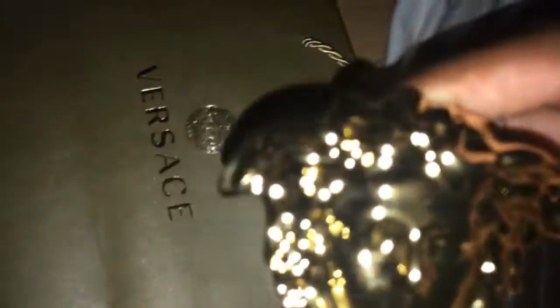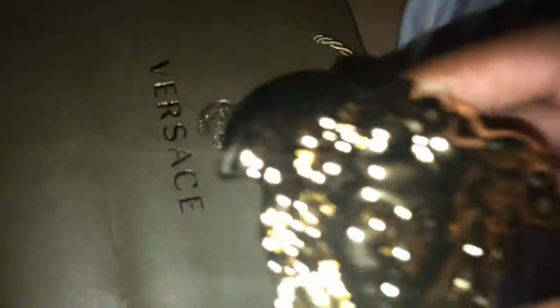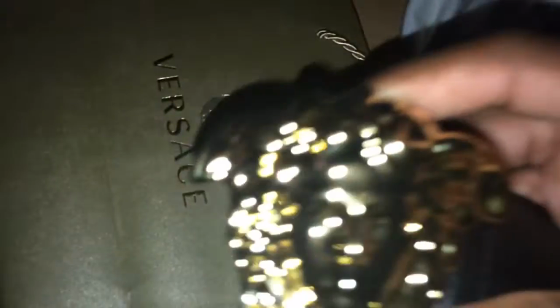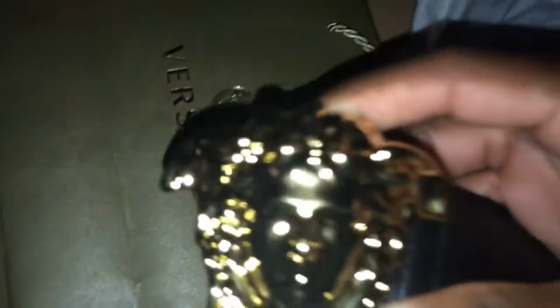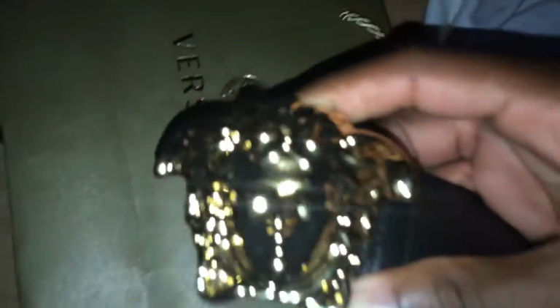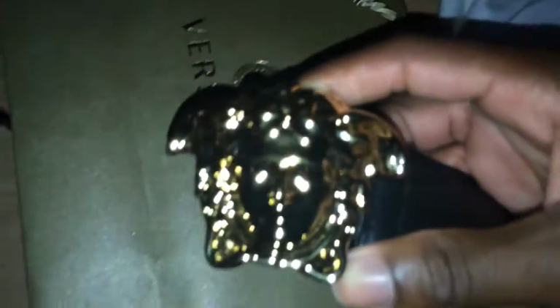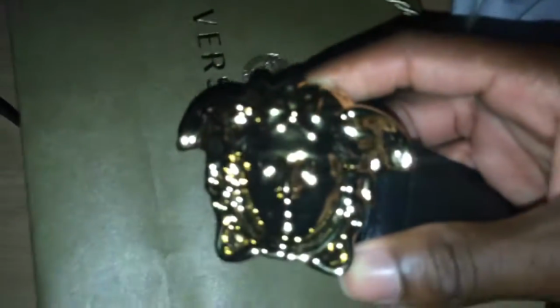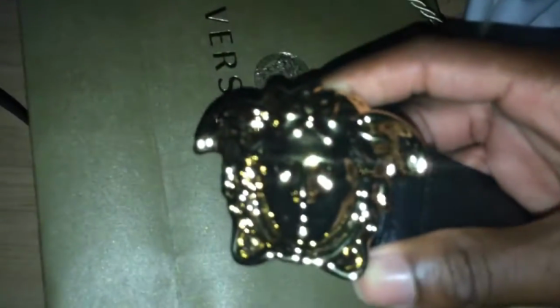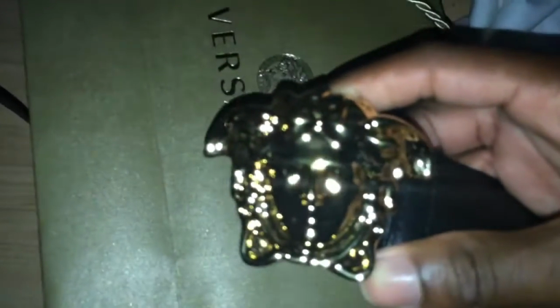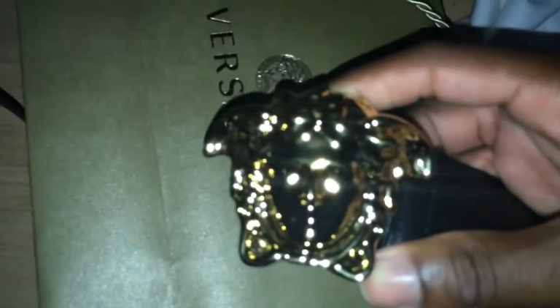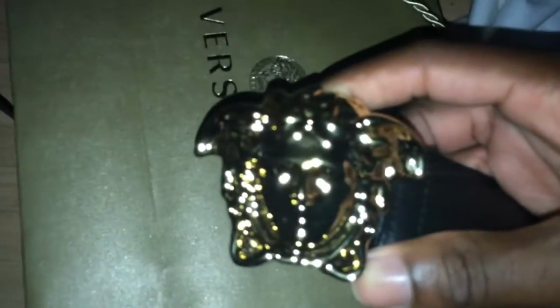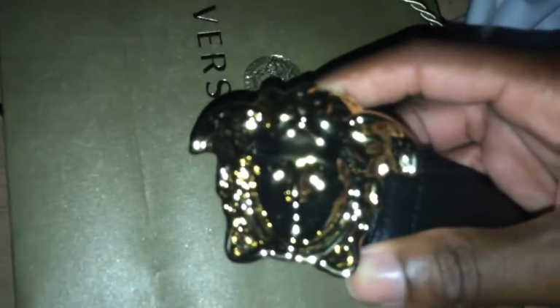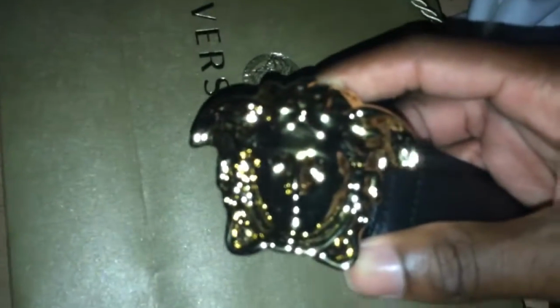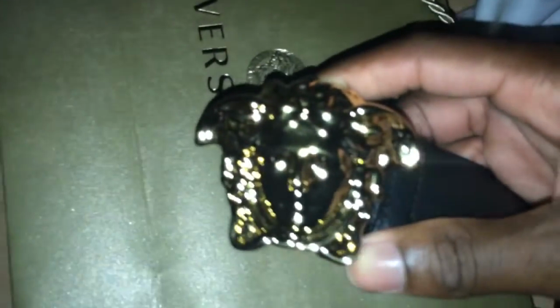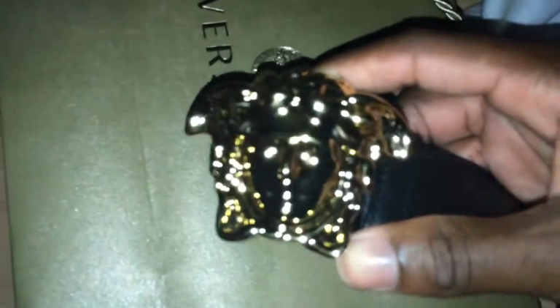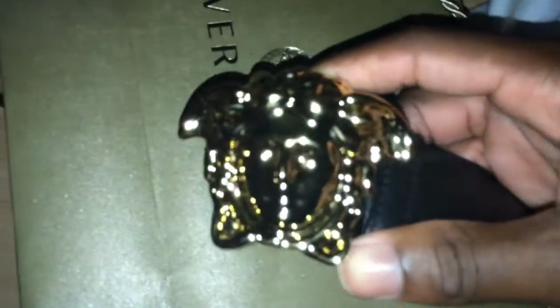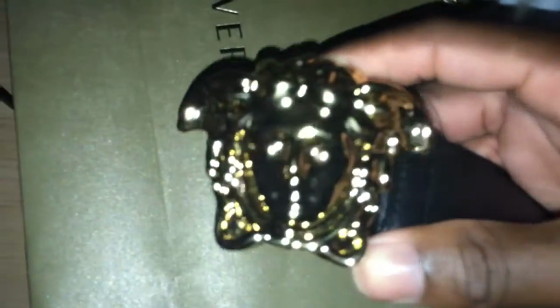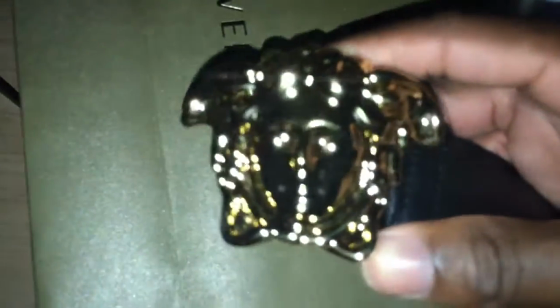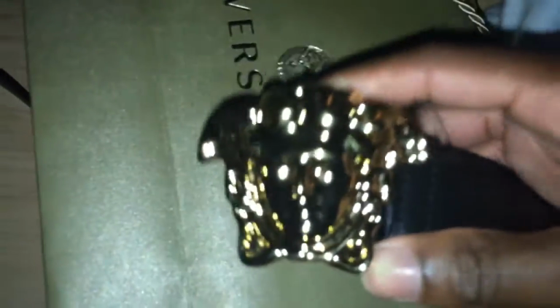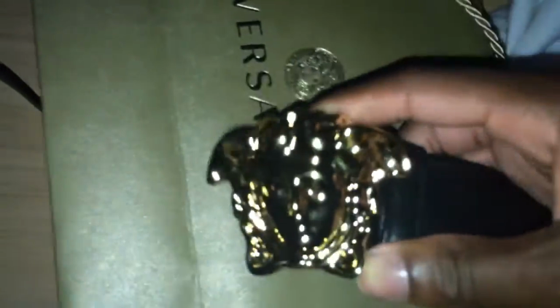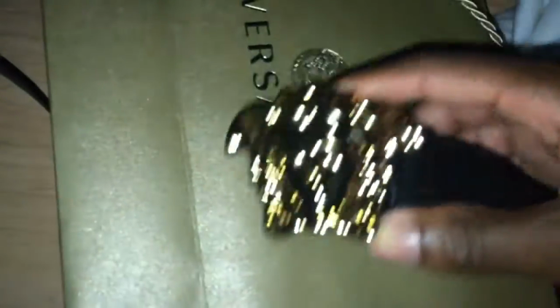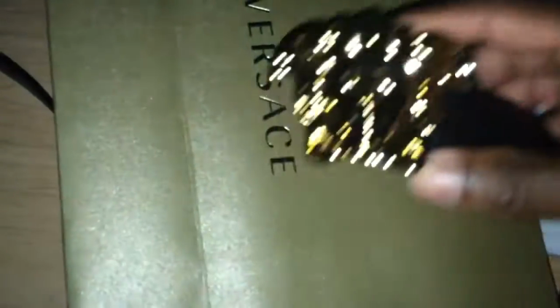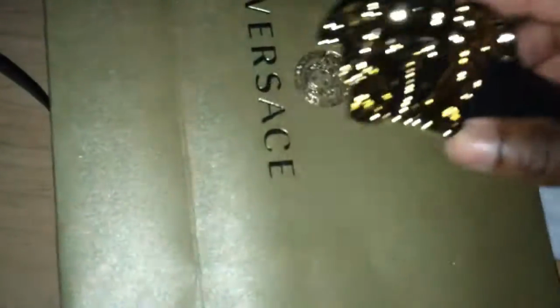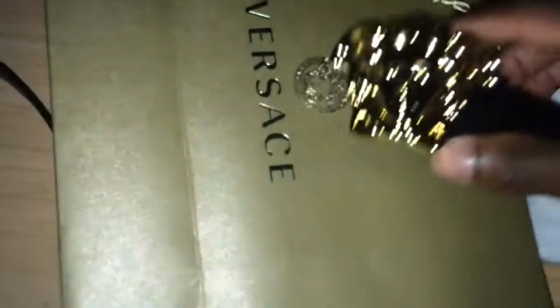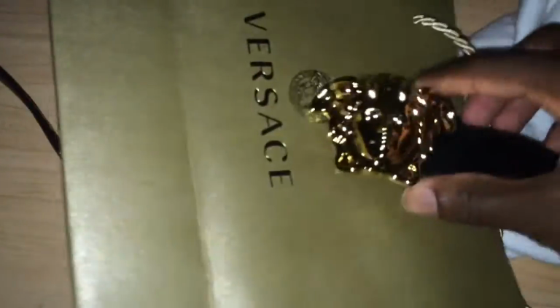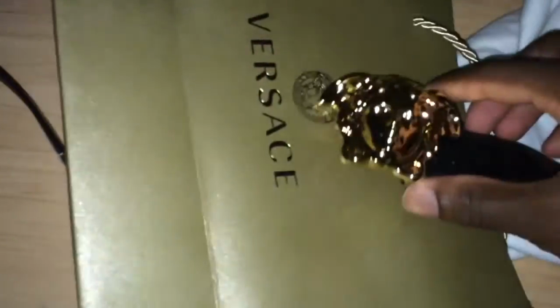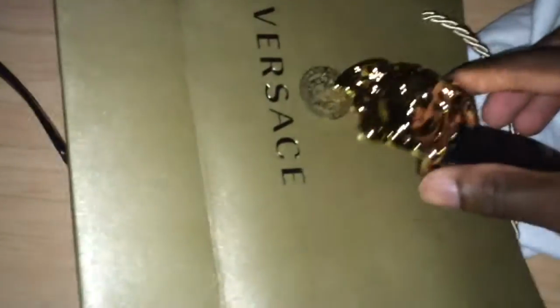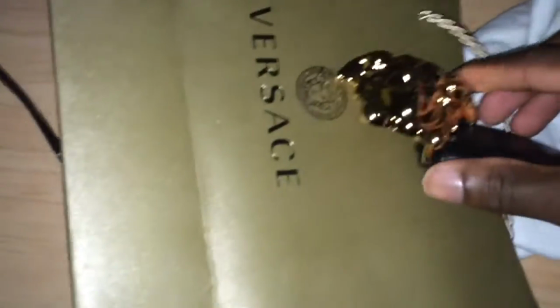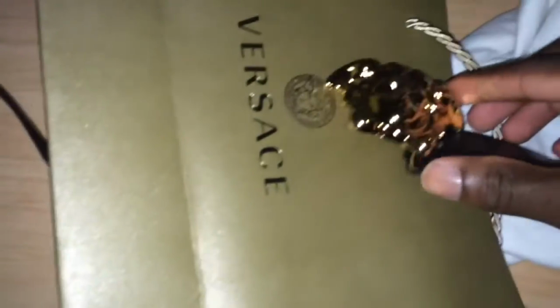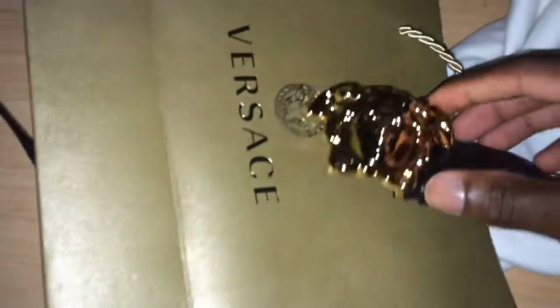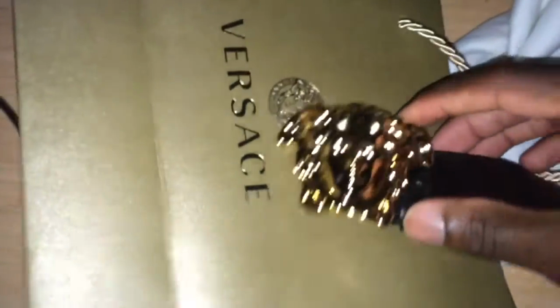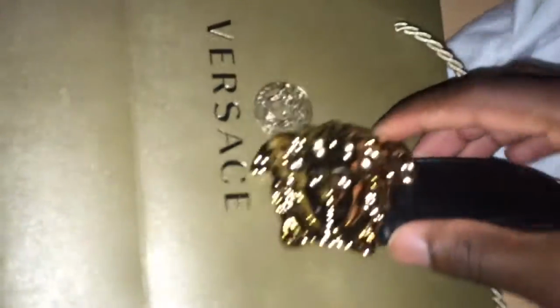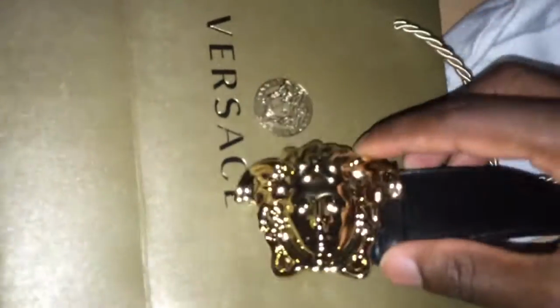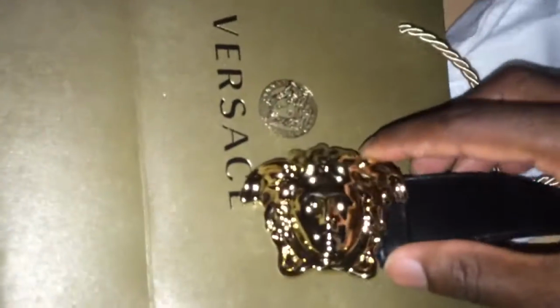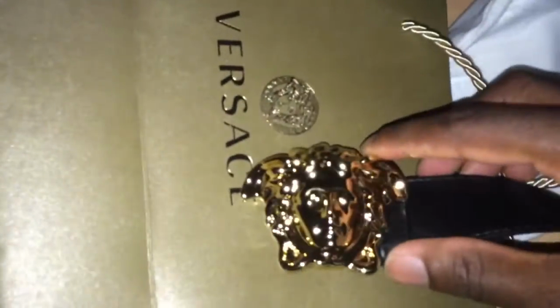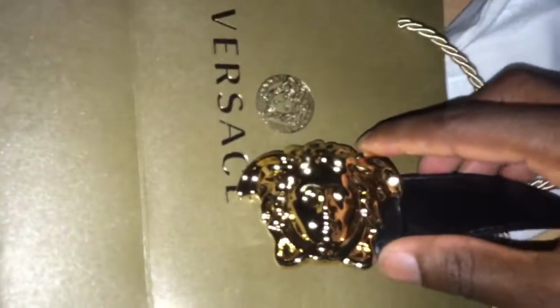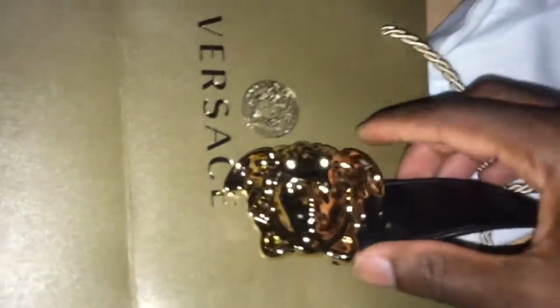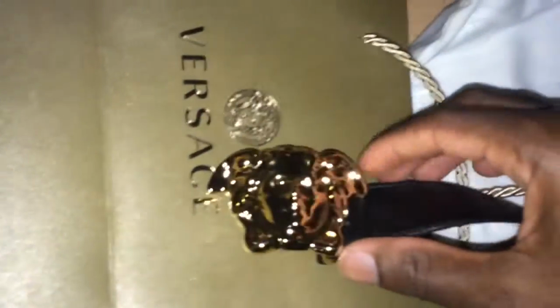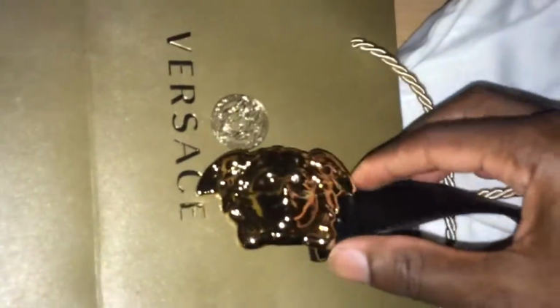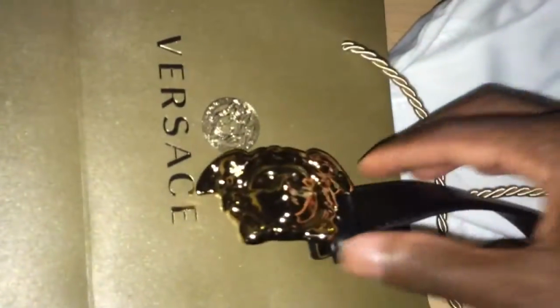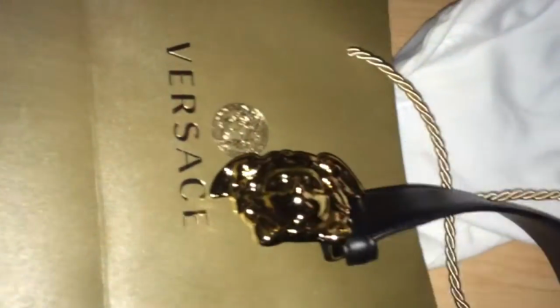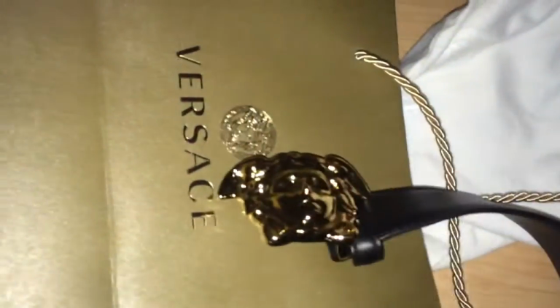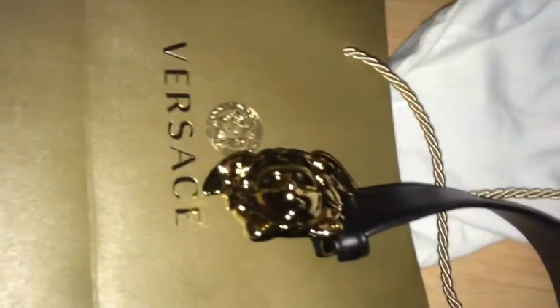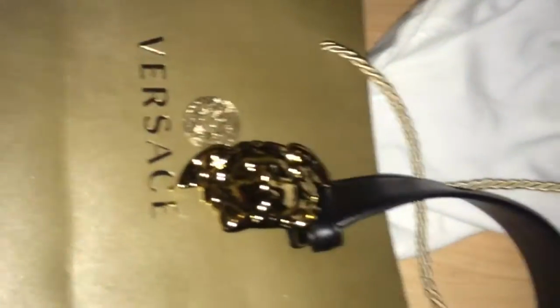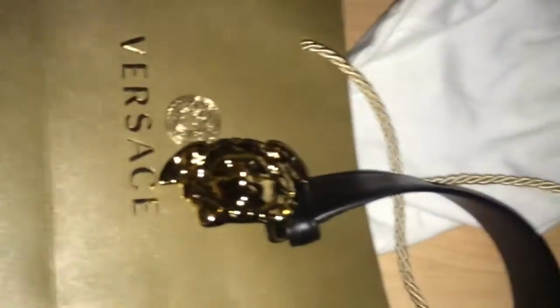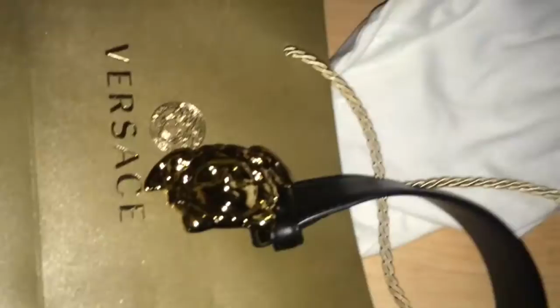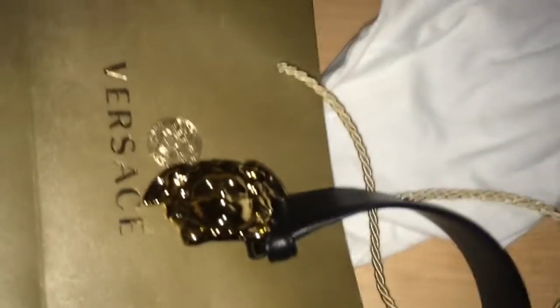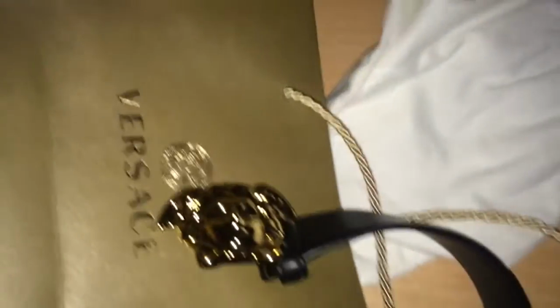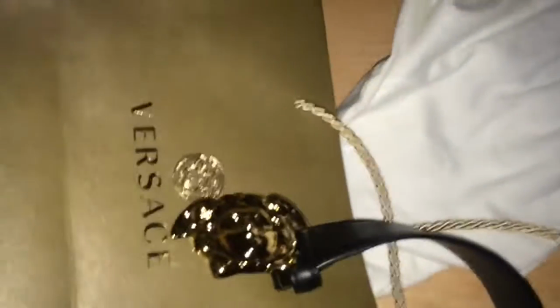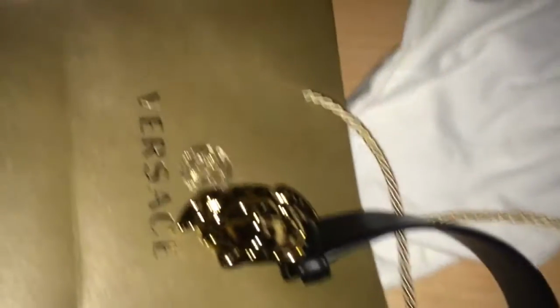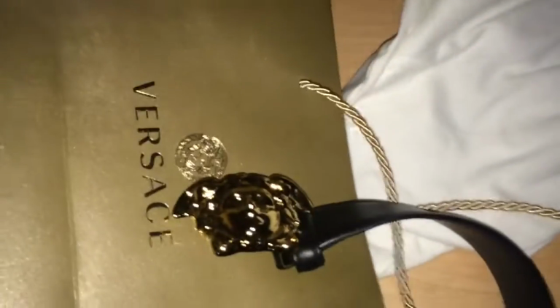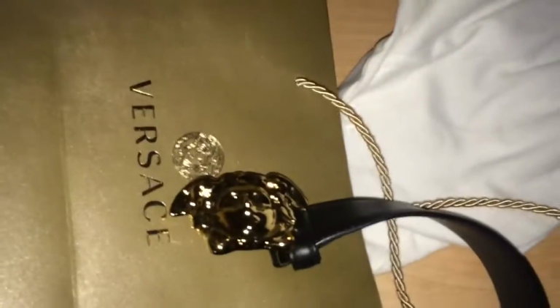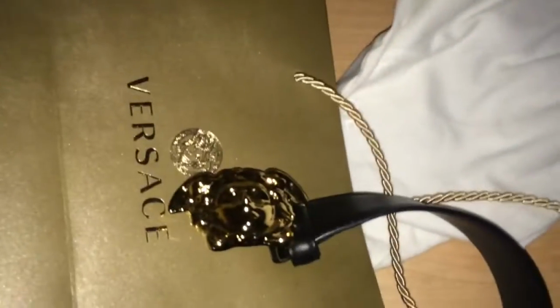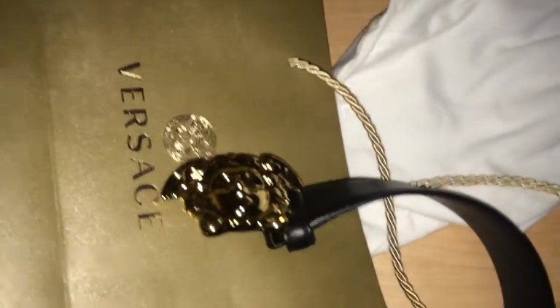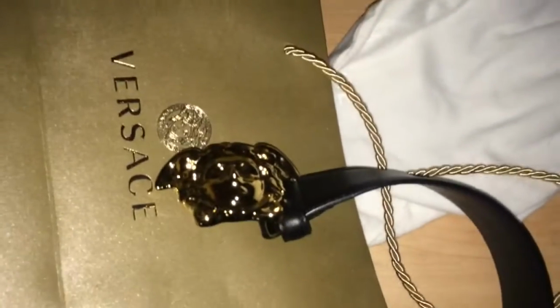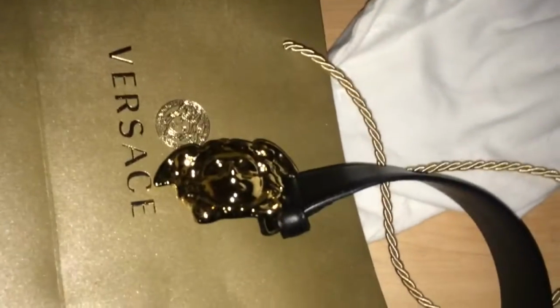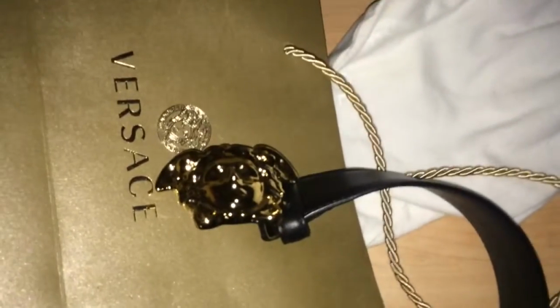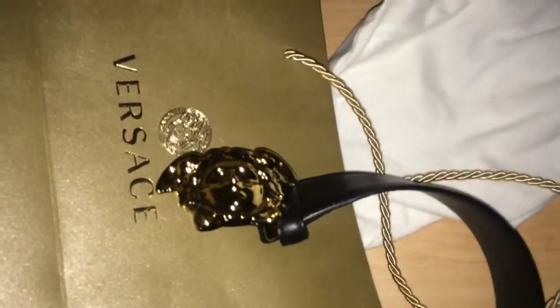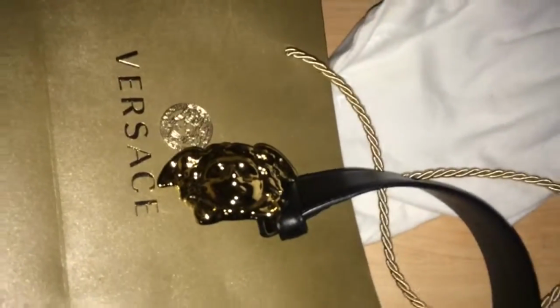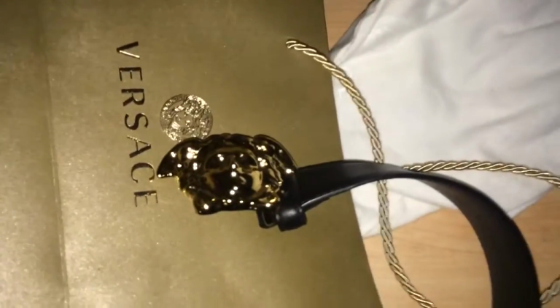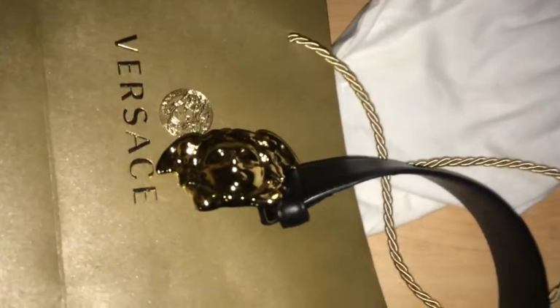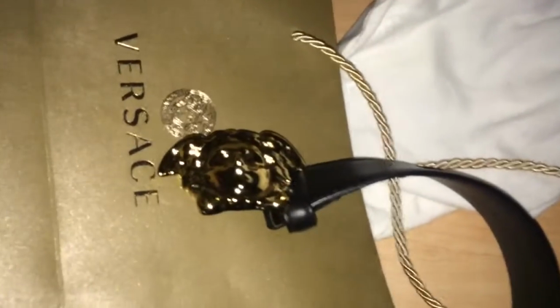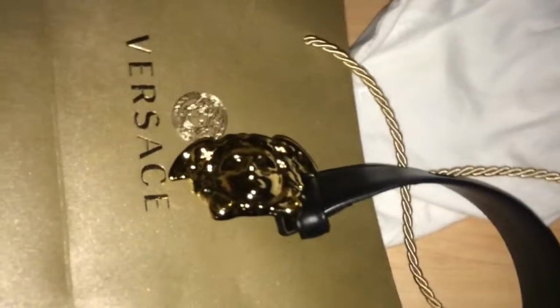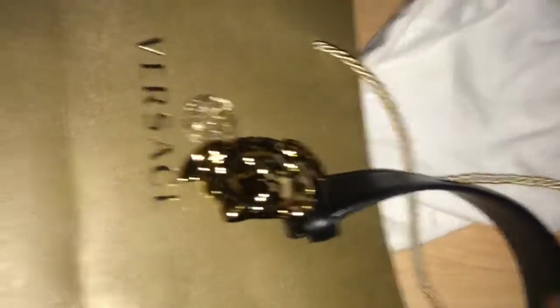So yeah, this is my Versace belt. Just wanted to show y'all. A lot more videos coming soon — thanks, like and subscribe, thank you.